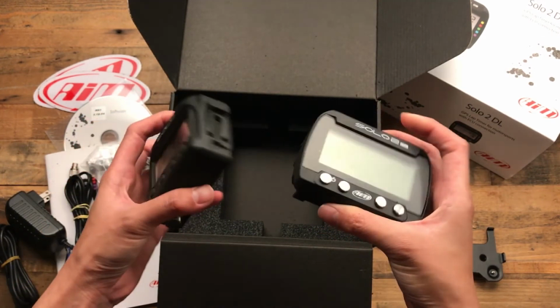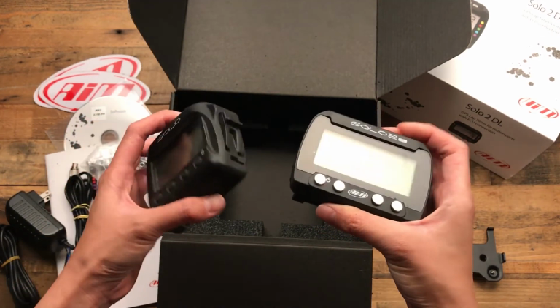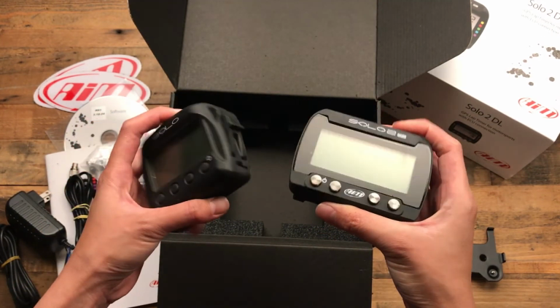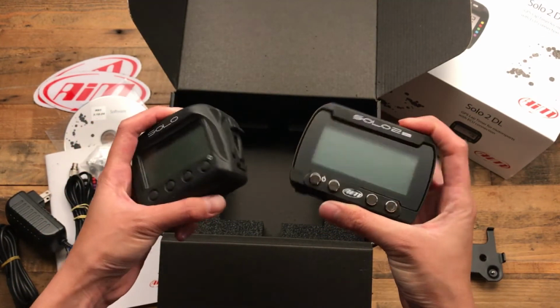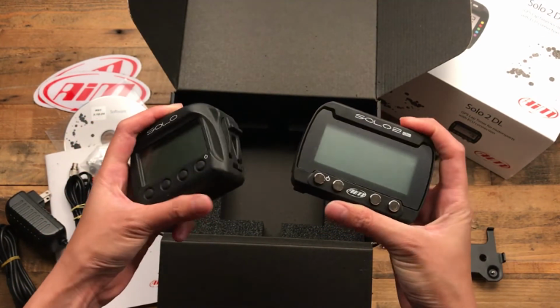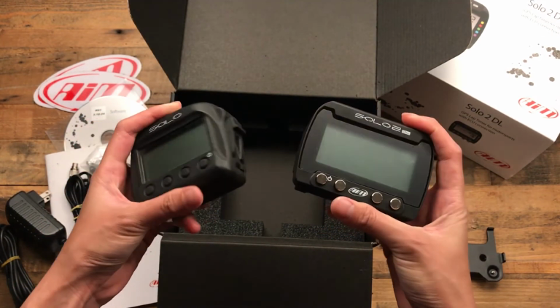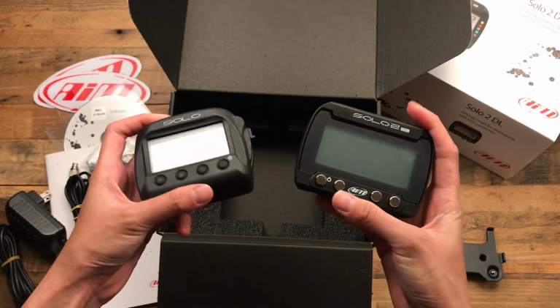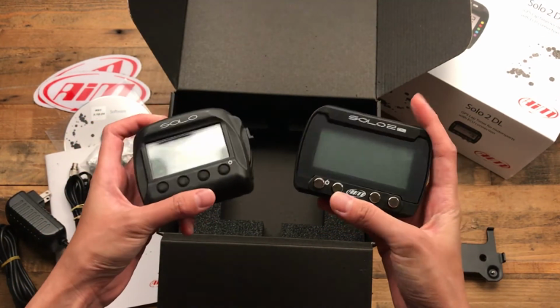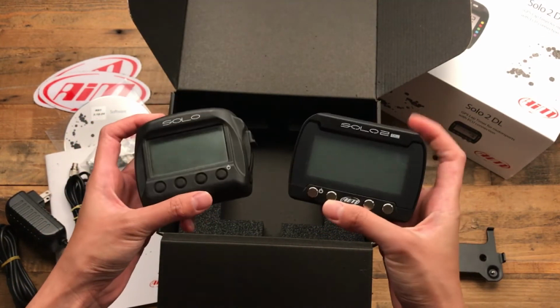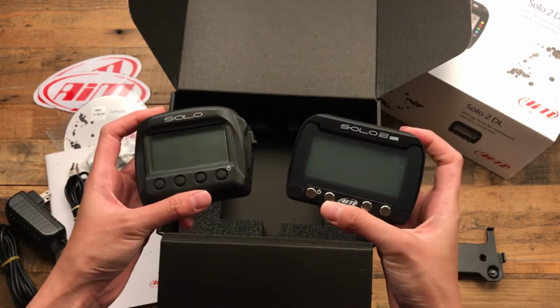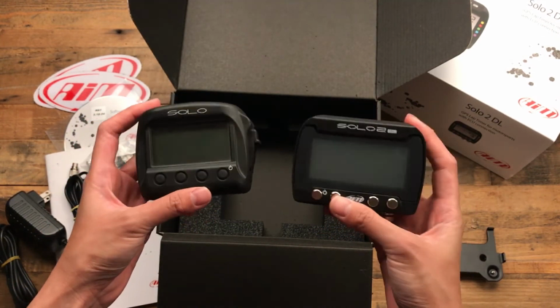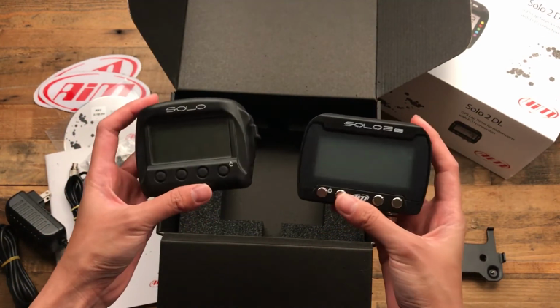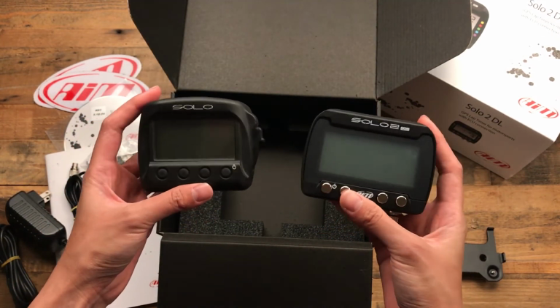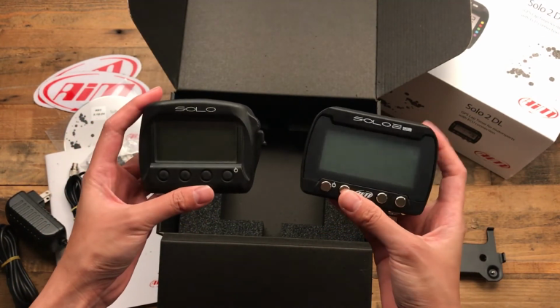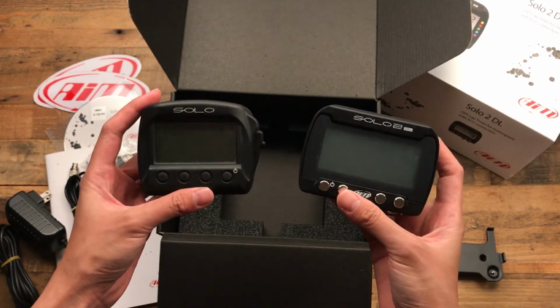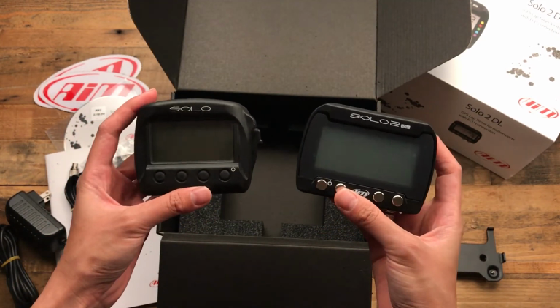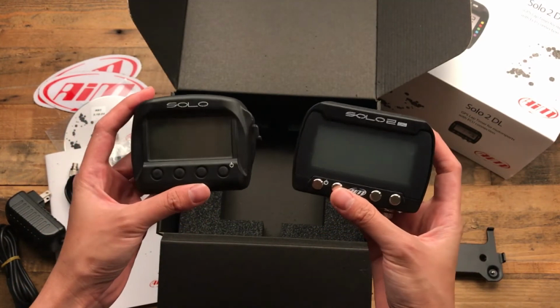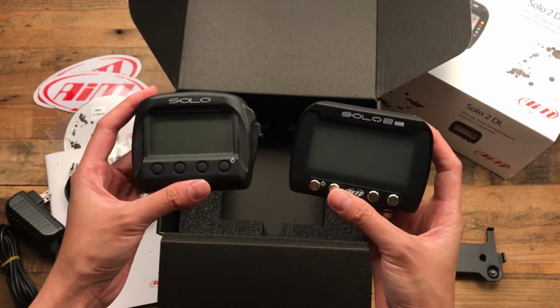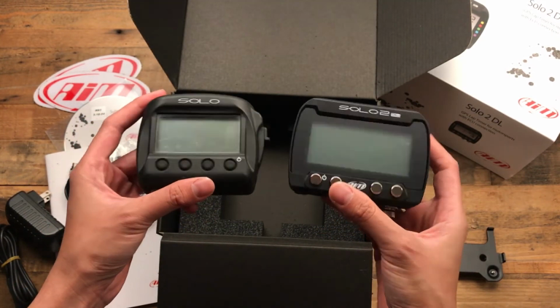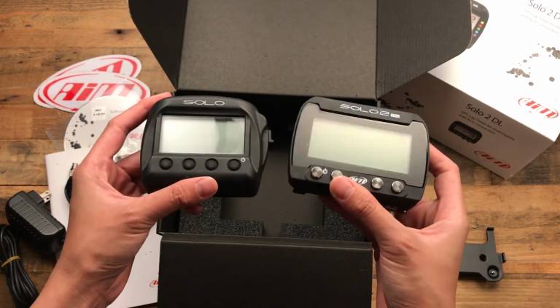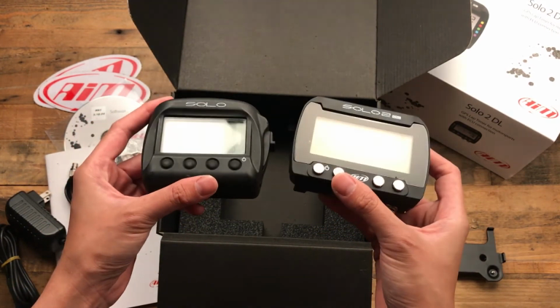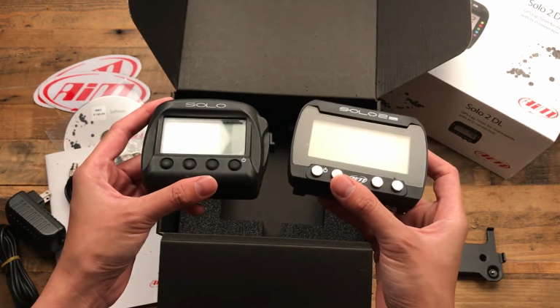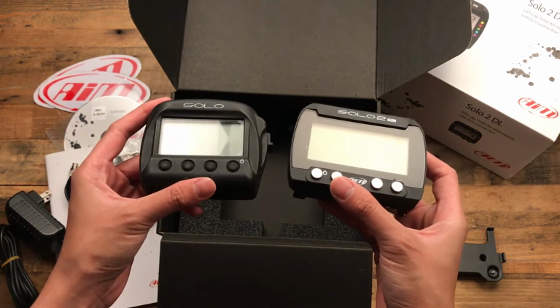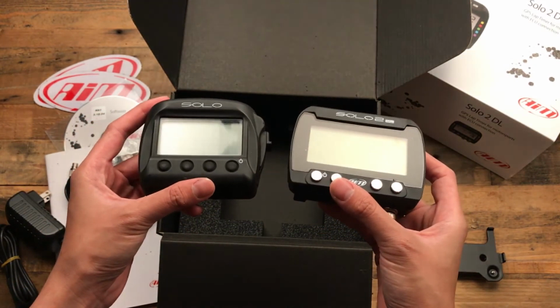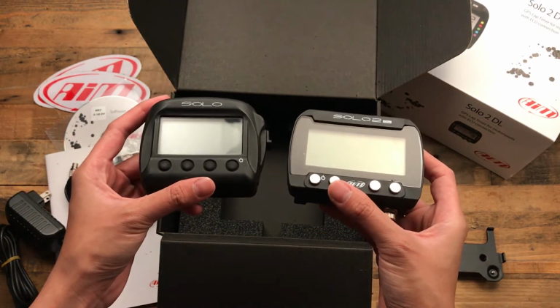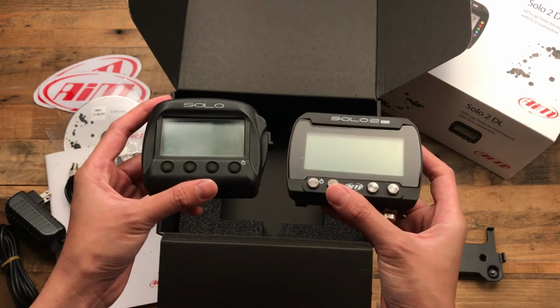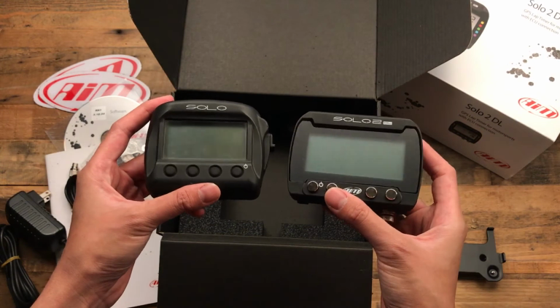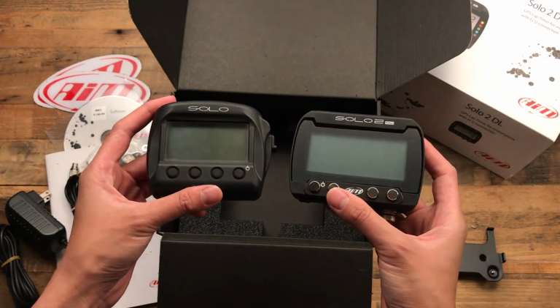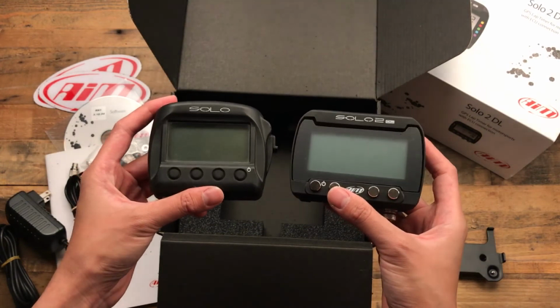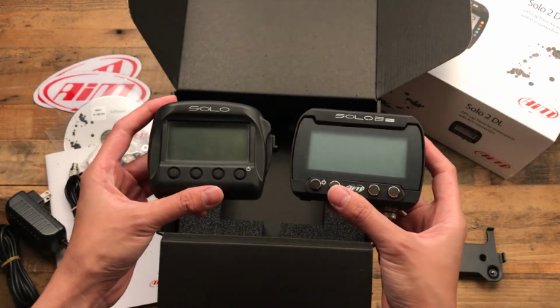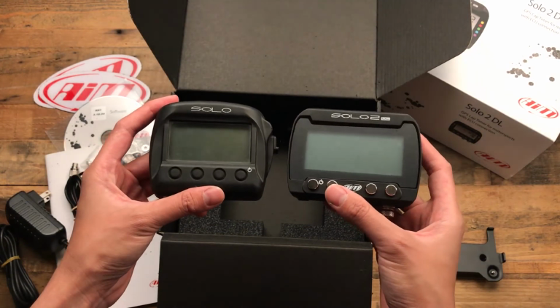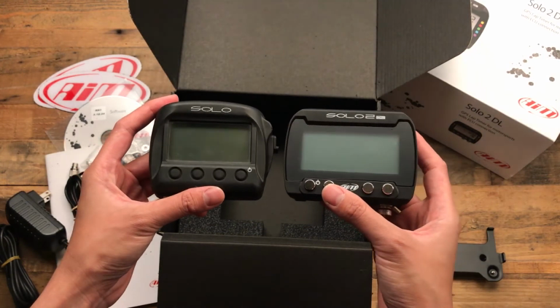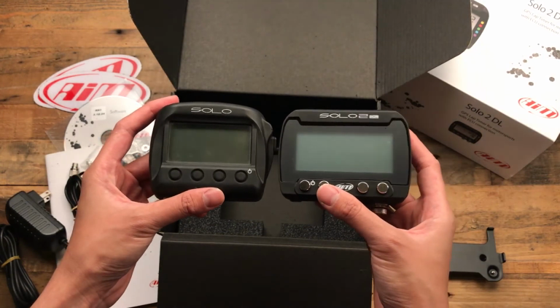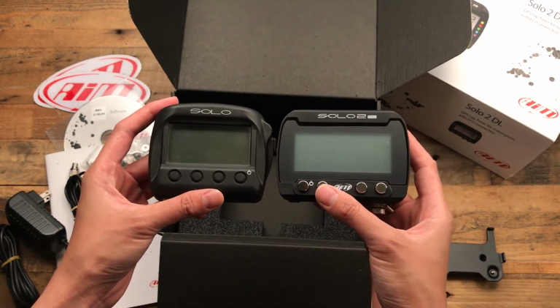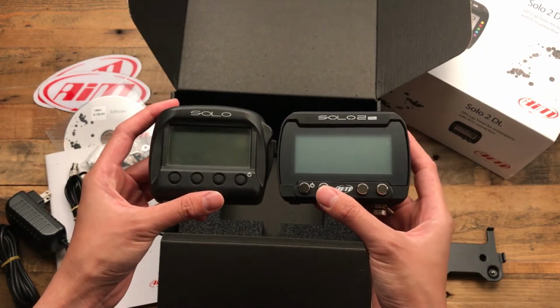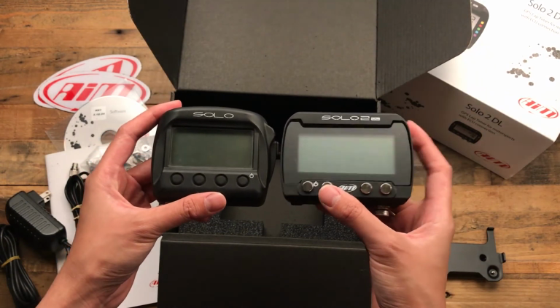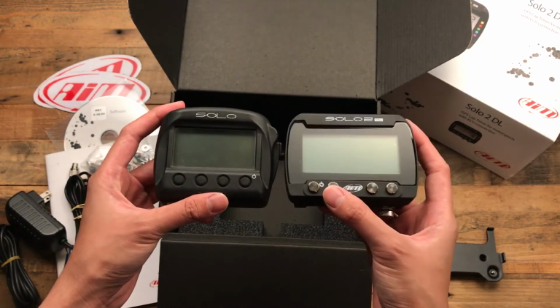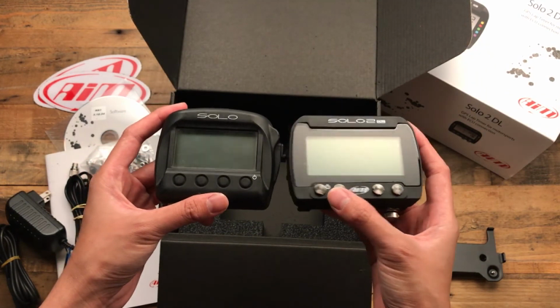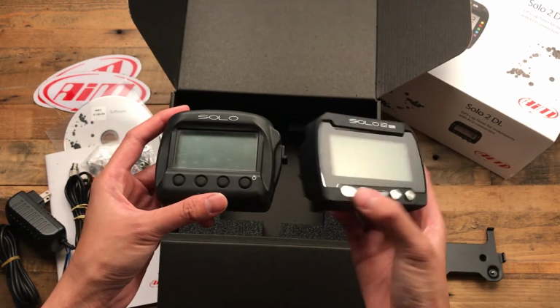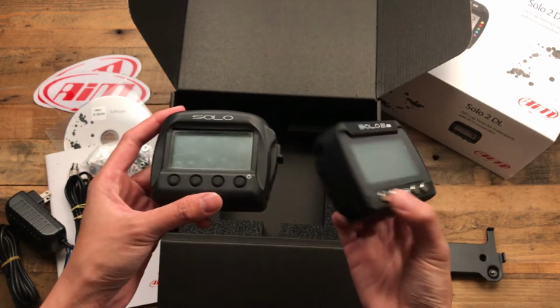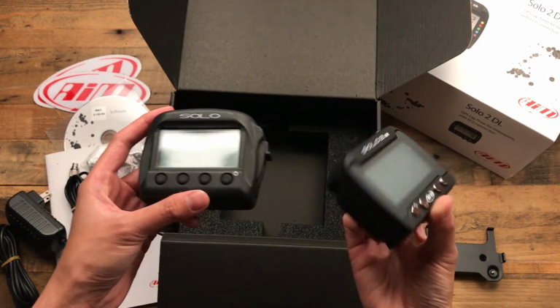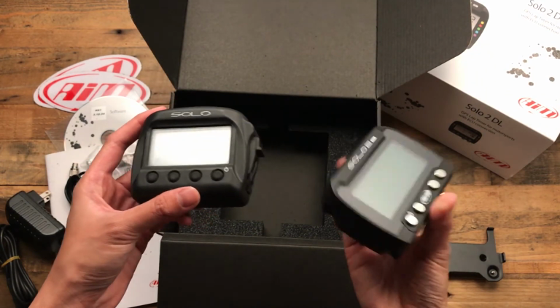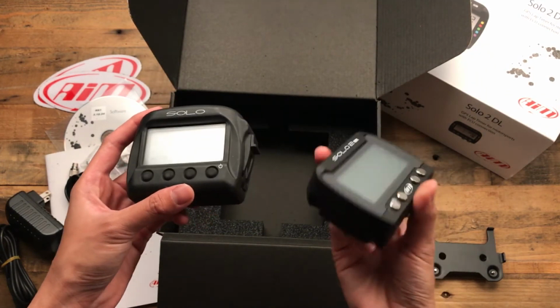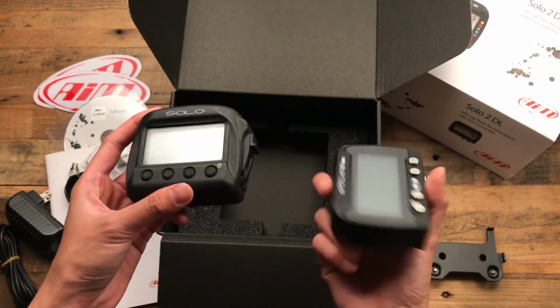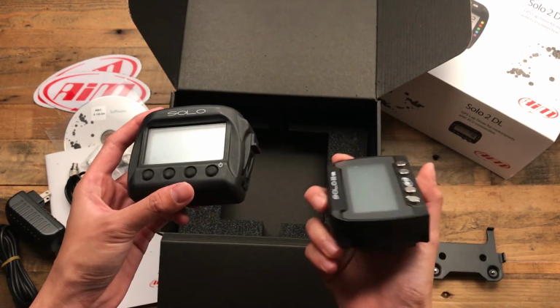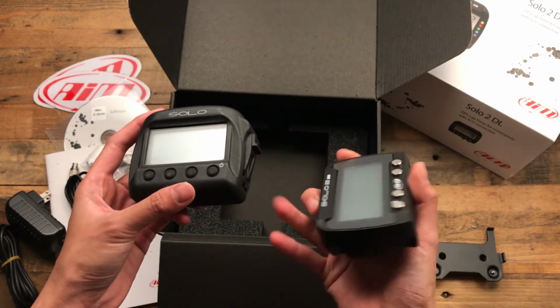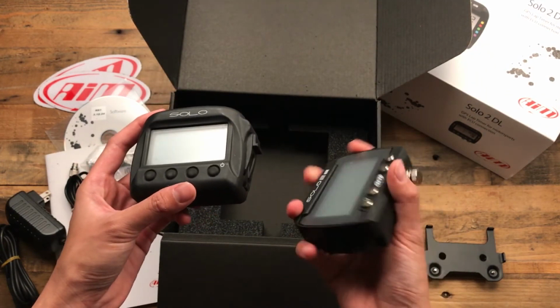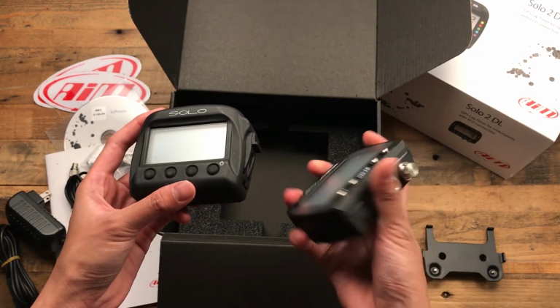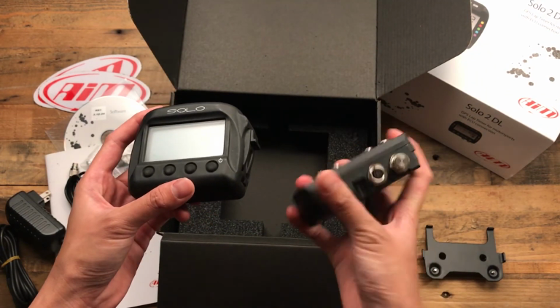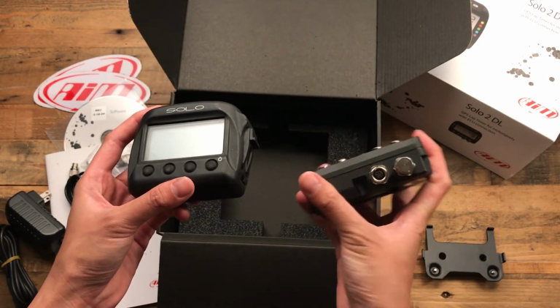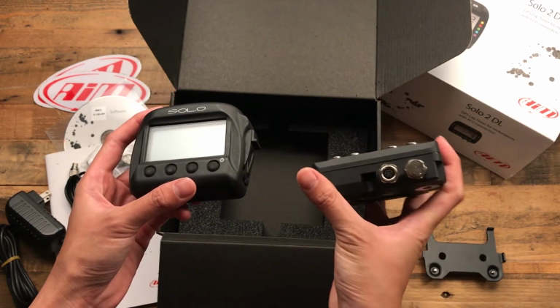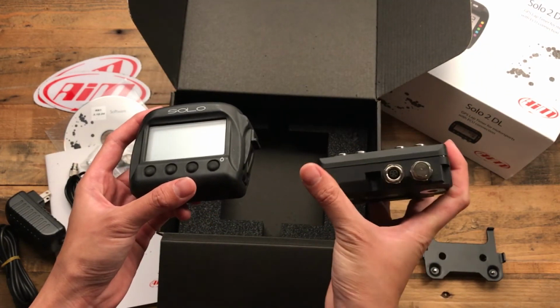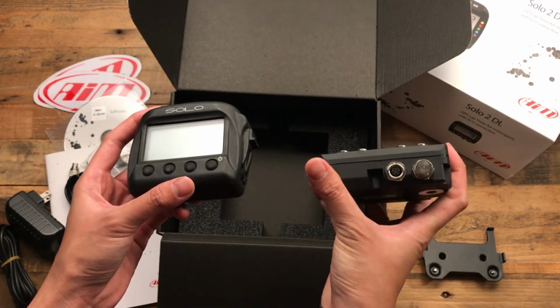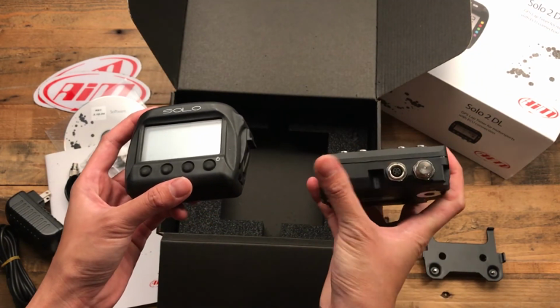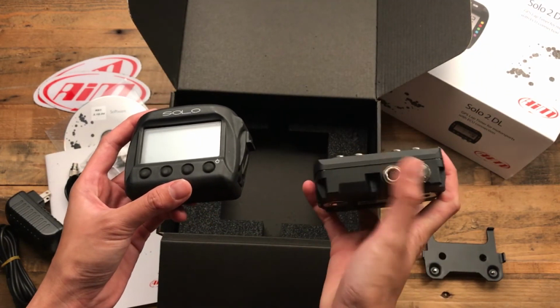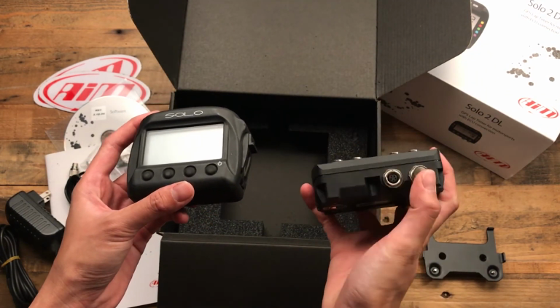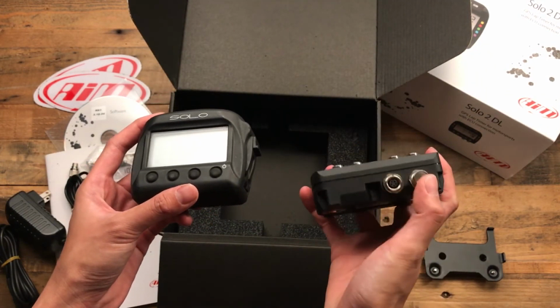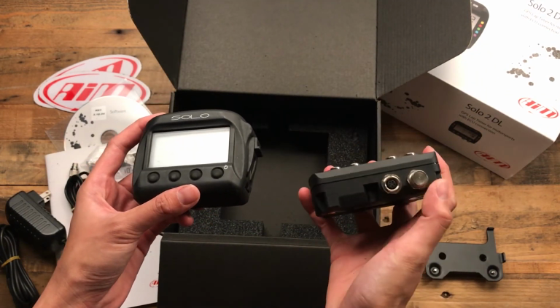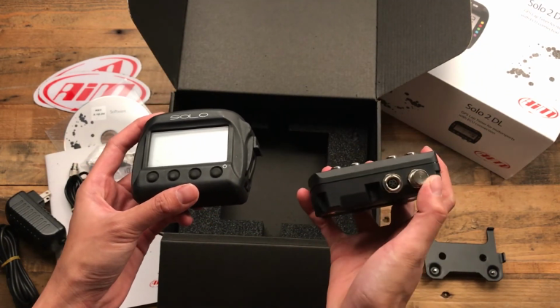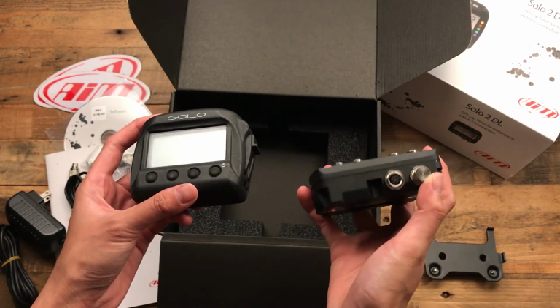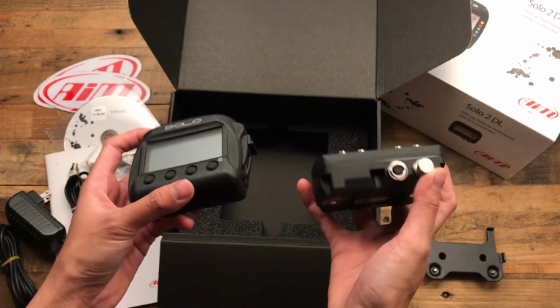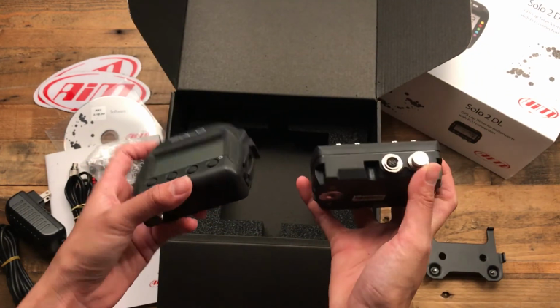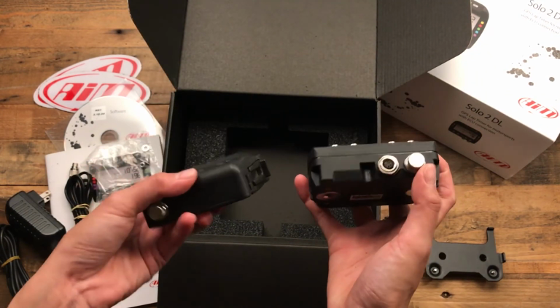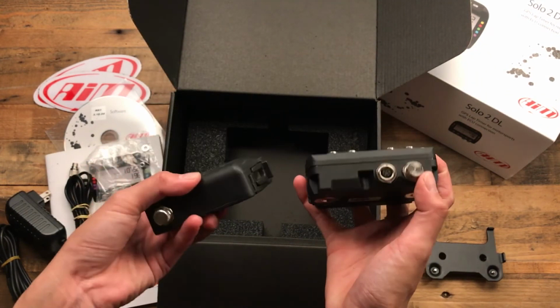Dimensions are the same between the 2 and the 2 DL. The 2 DL just has the extra port on the bottom.